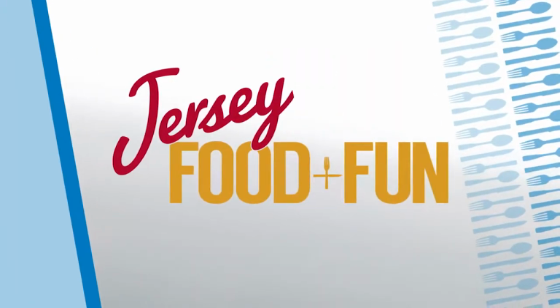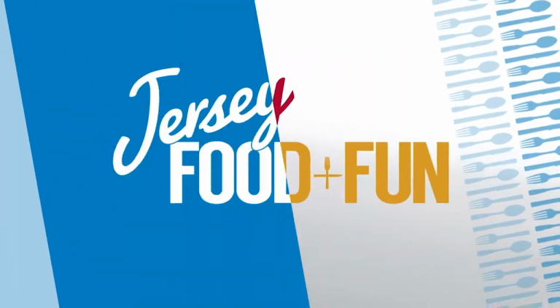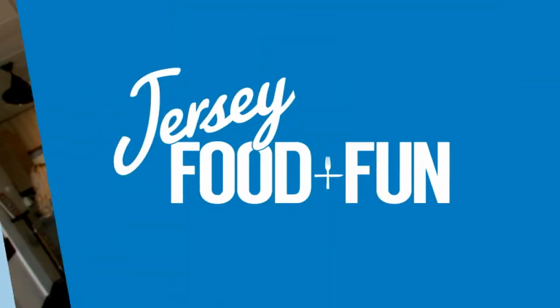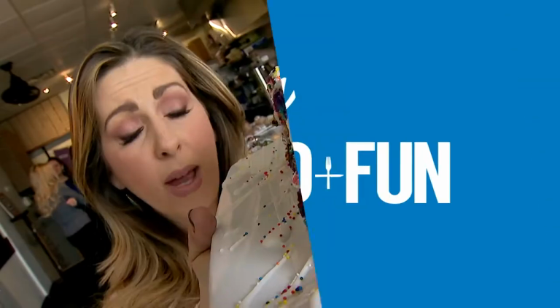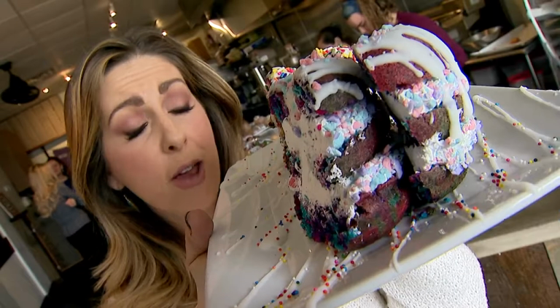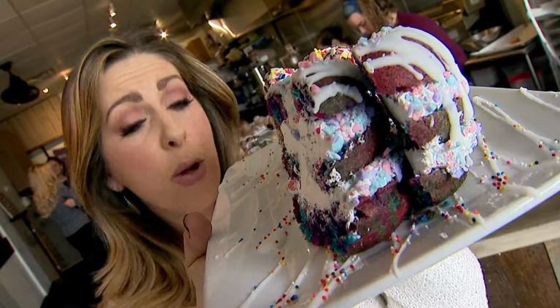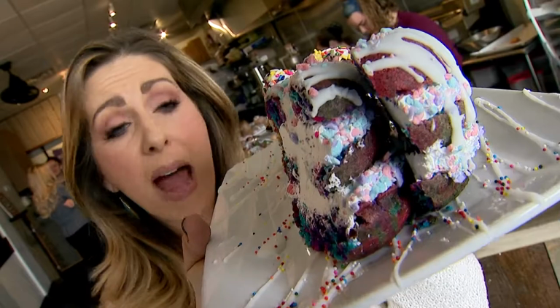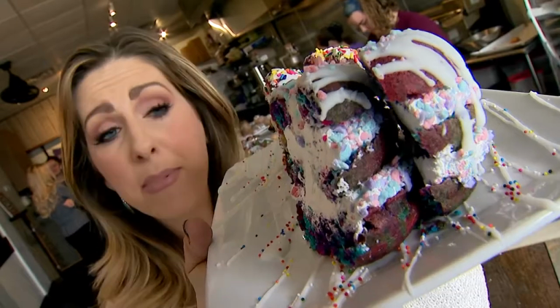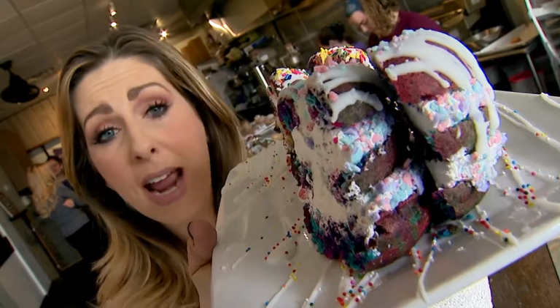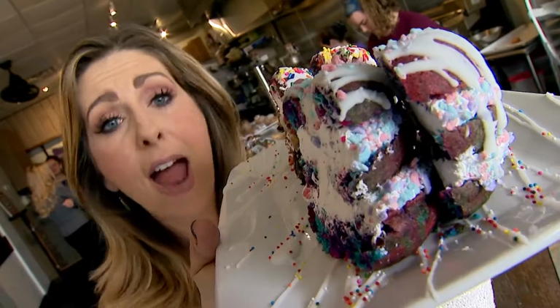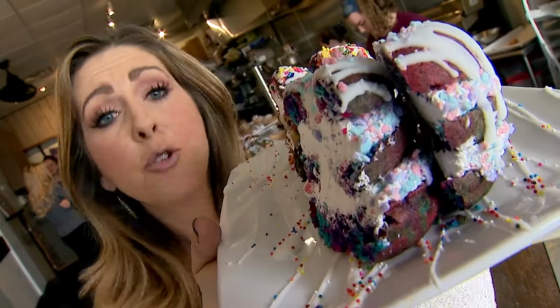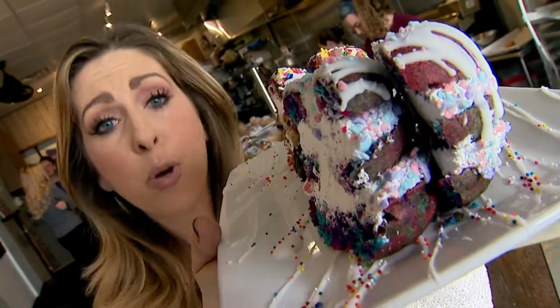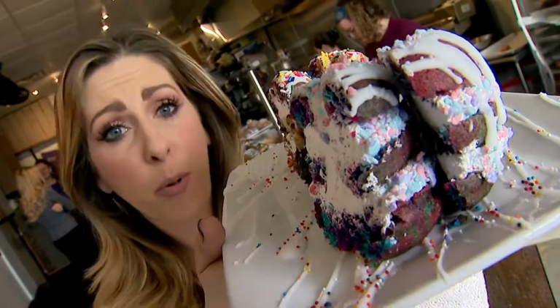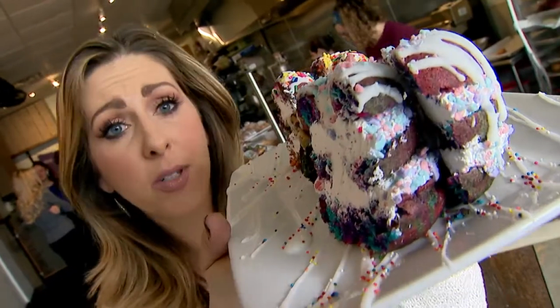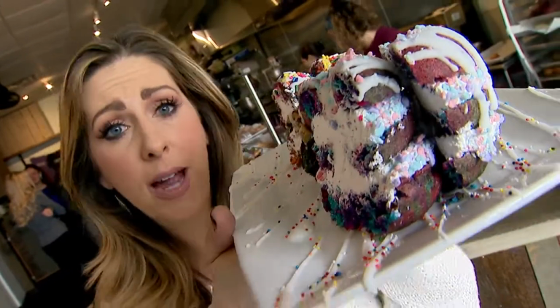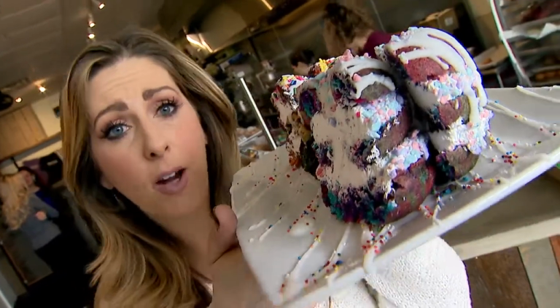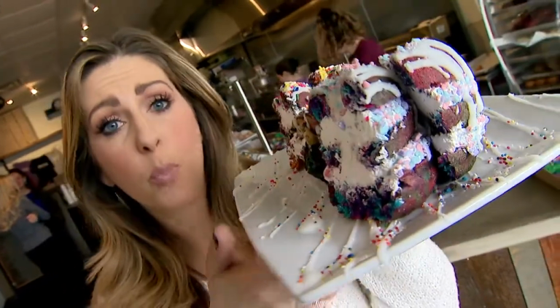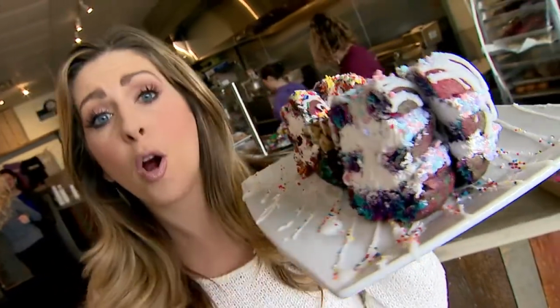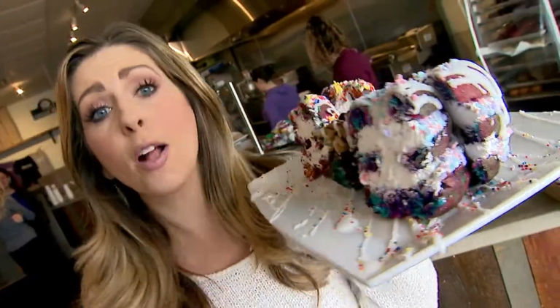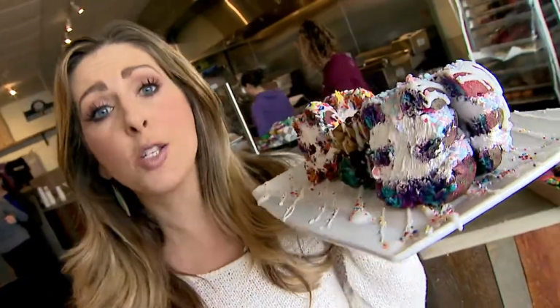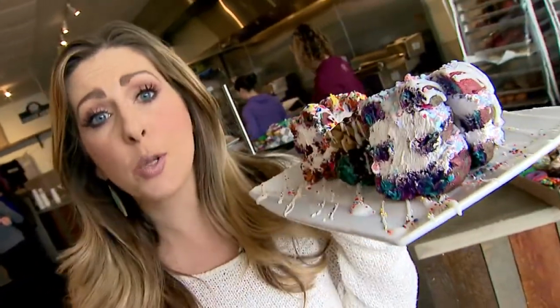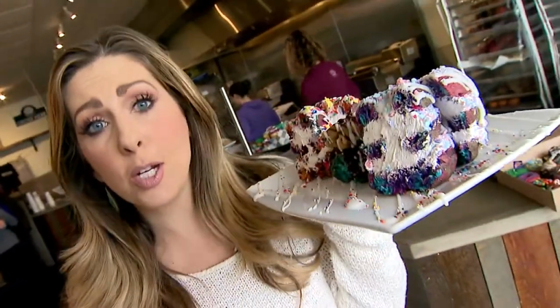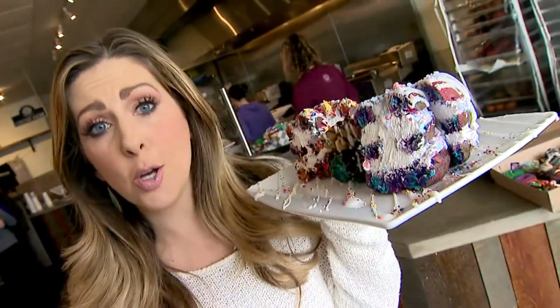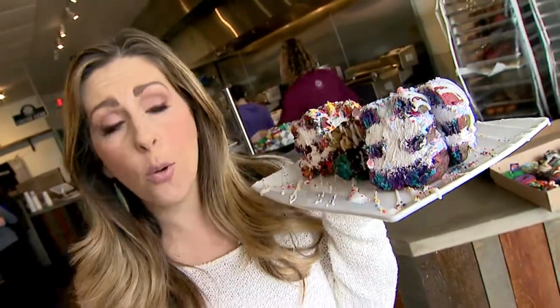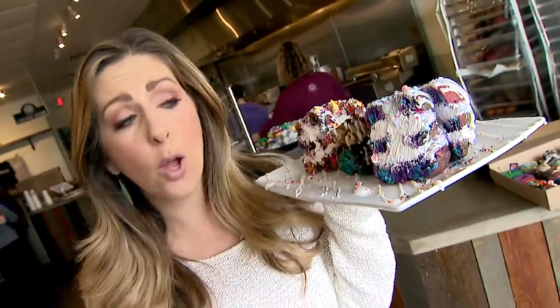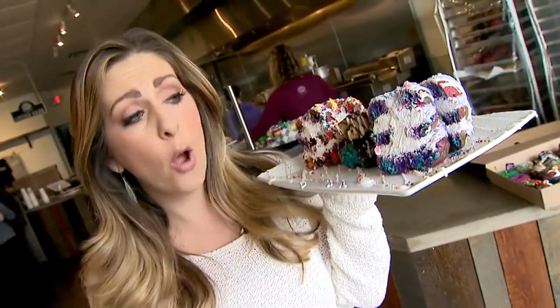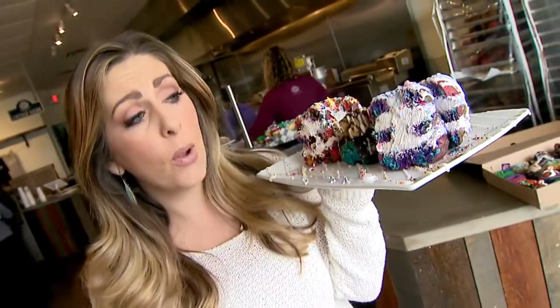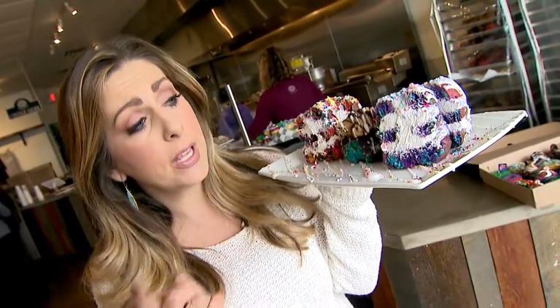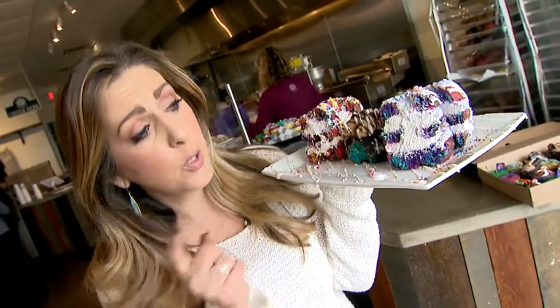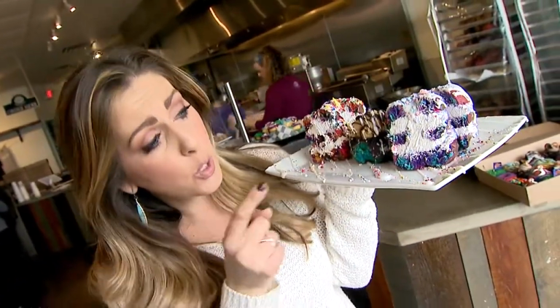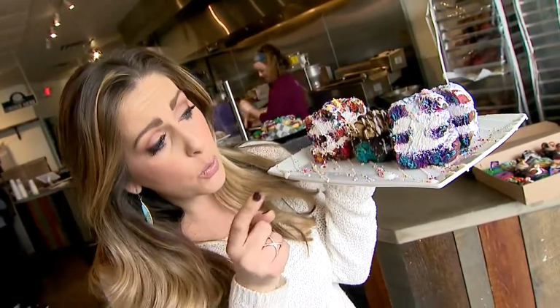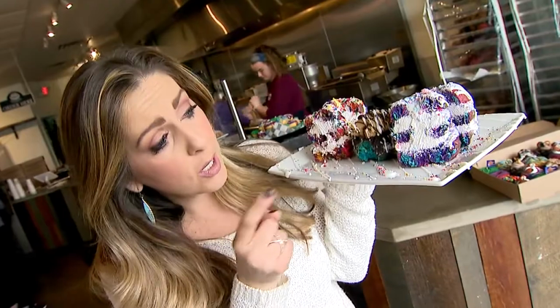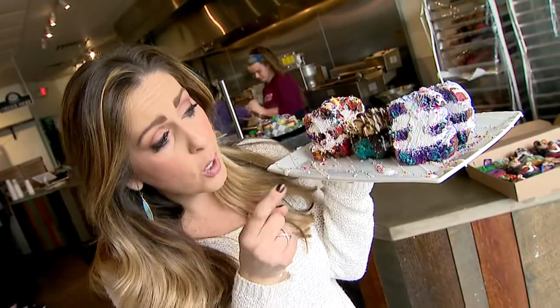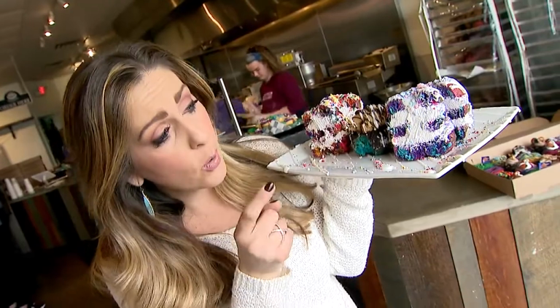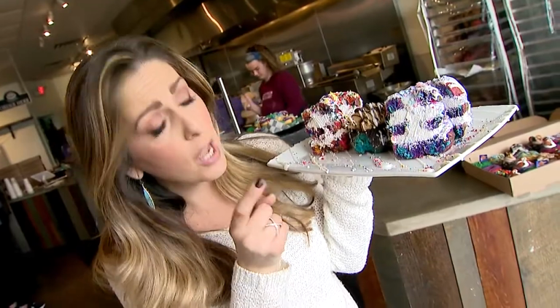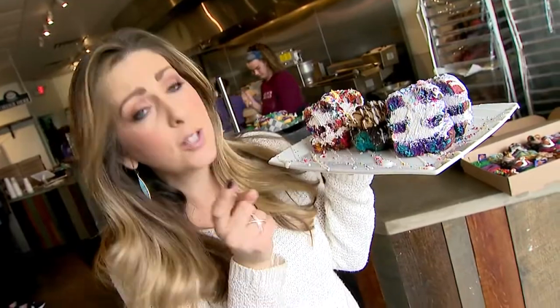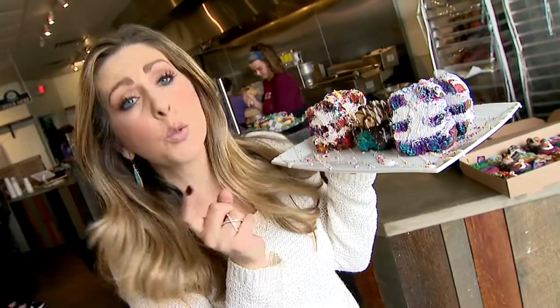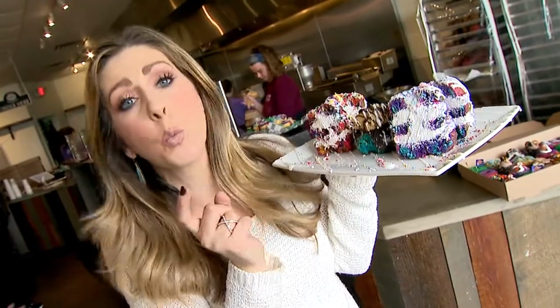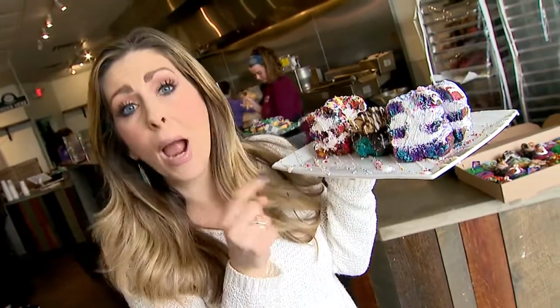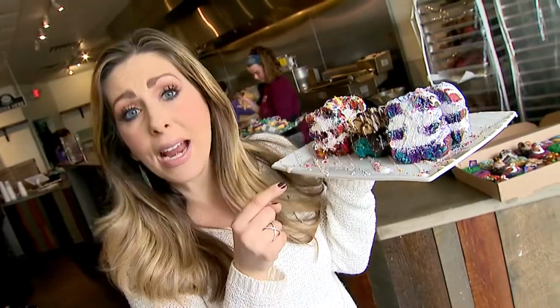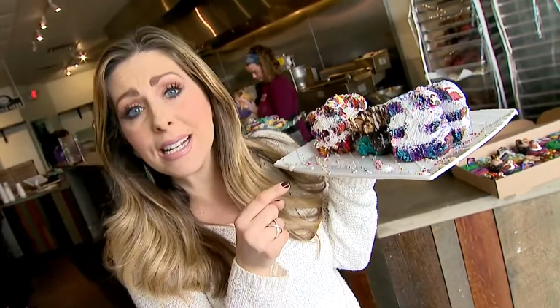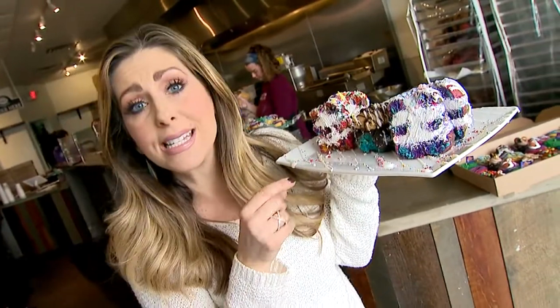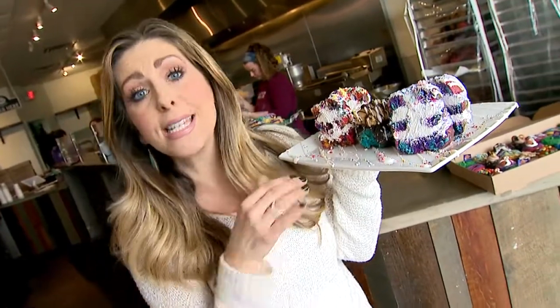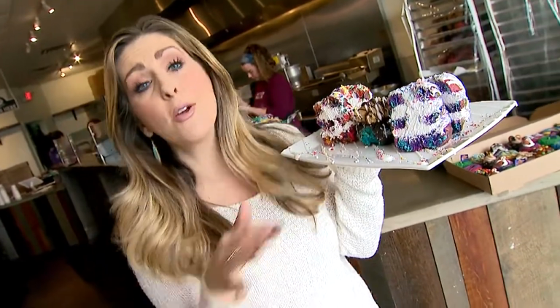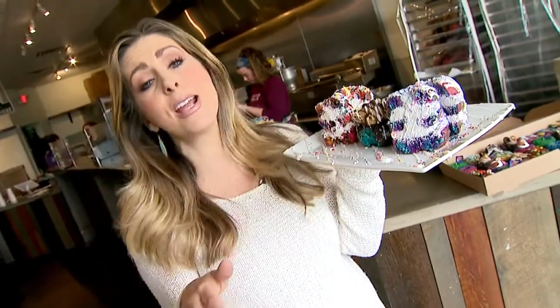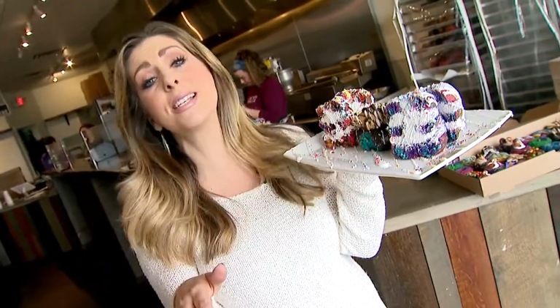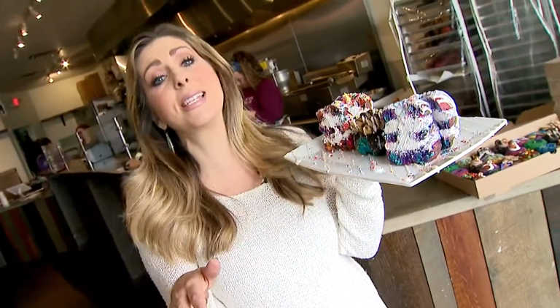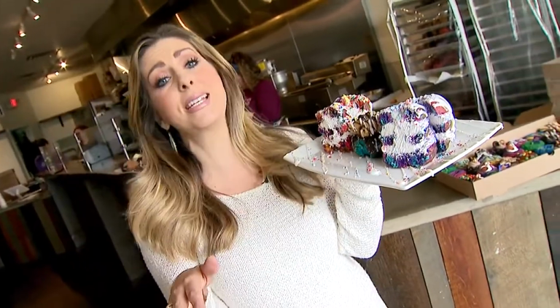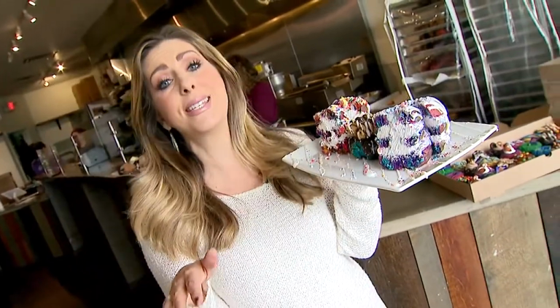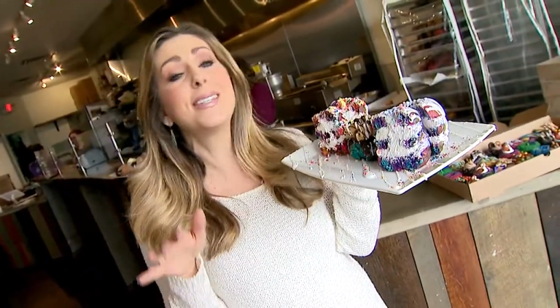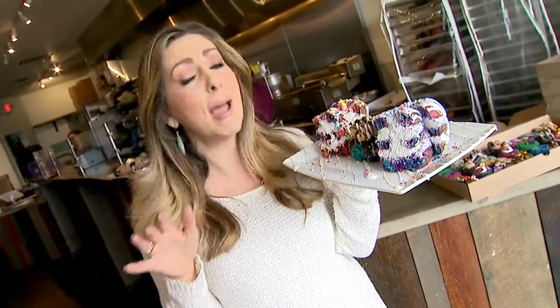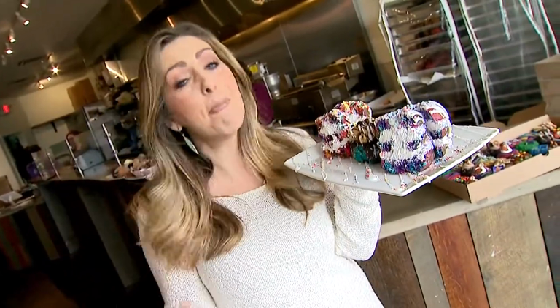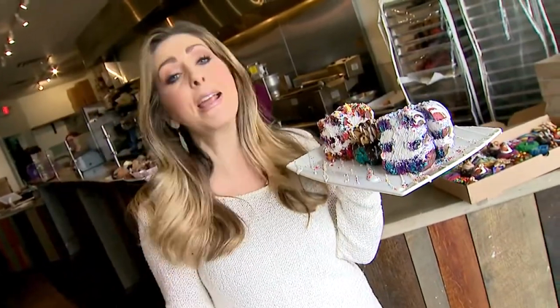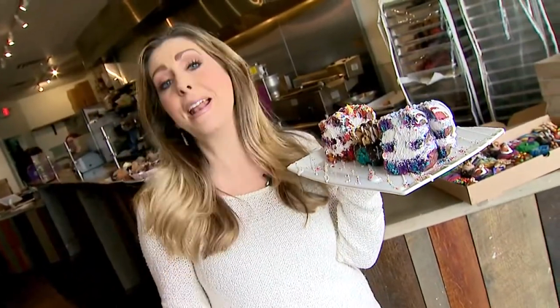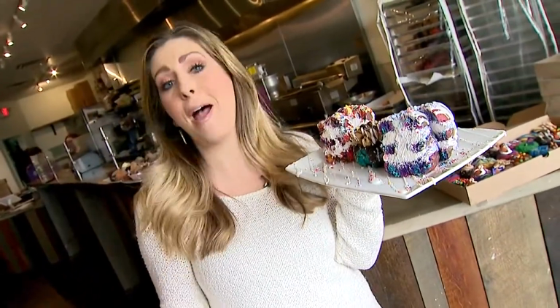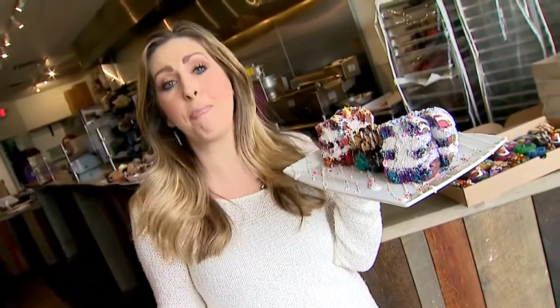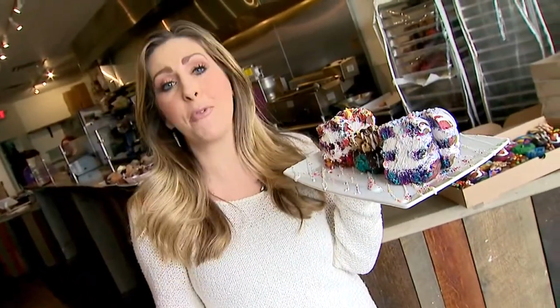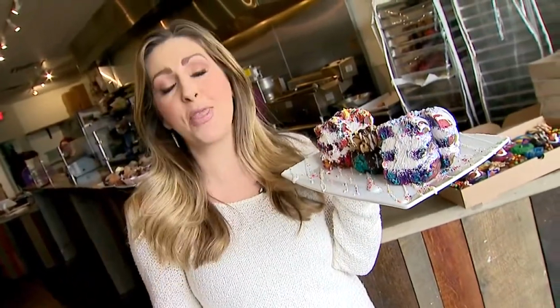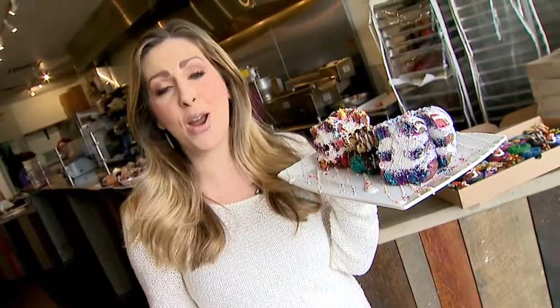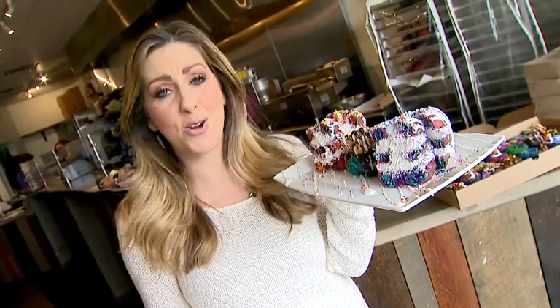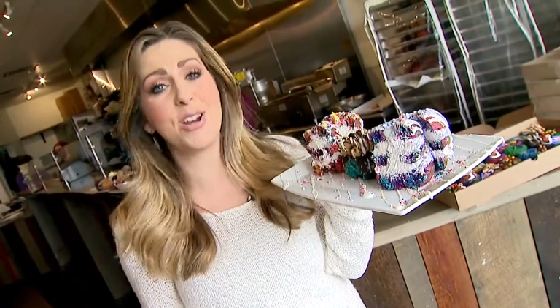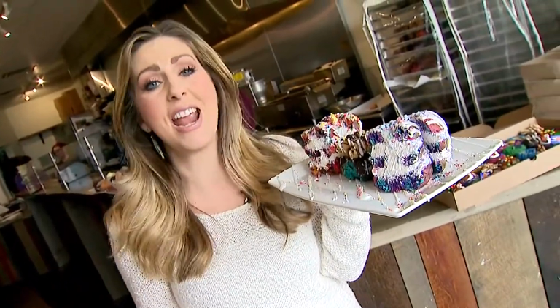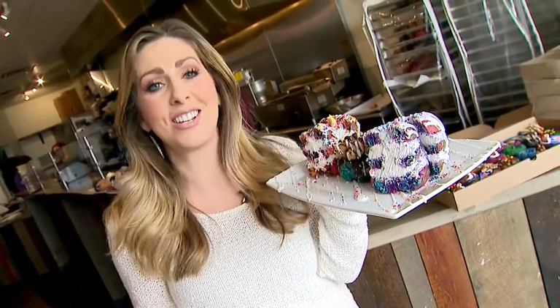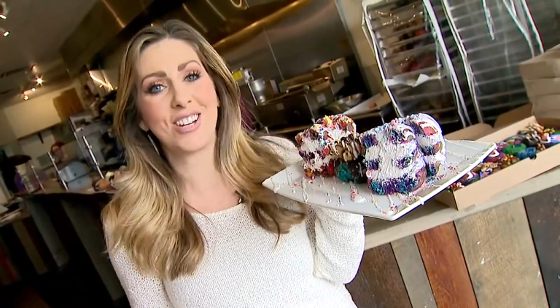You had me at Triple Decker. Broad Street DoCo is doing donuts right, seriously stepping it up with their creations.